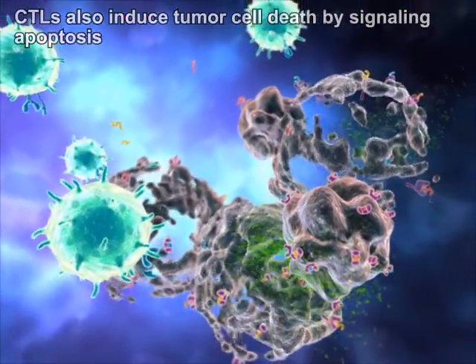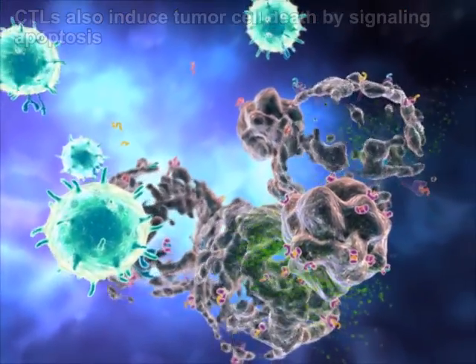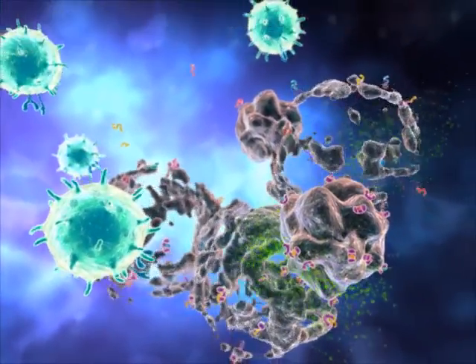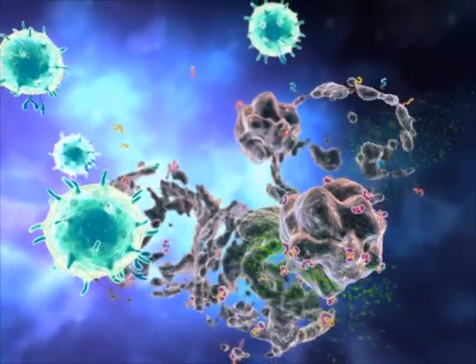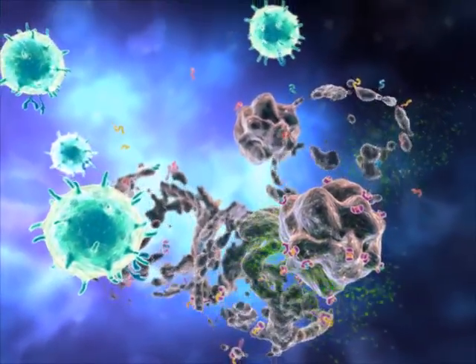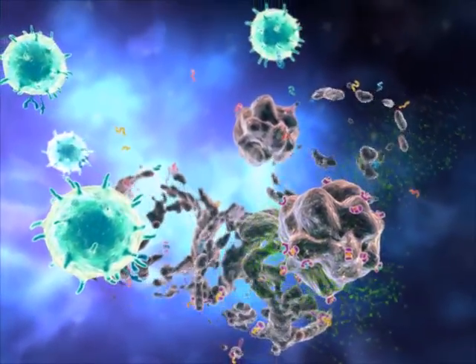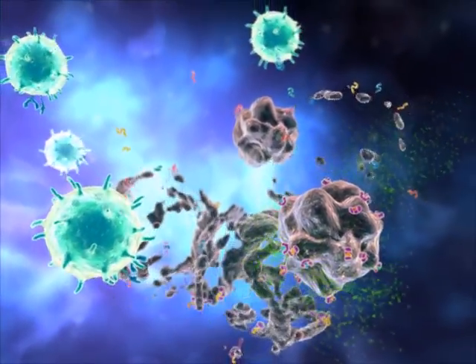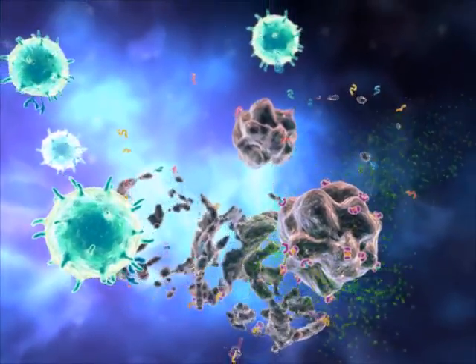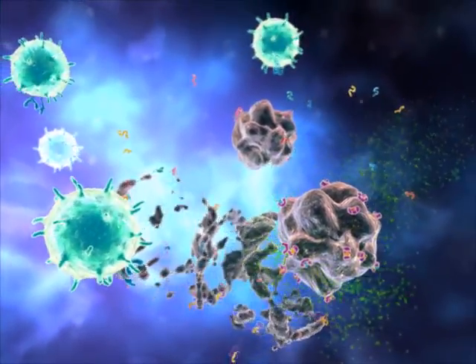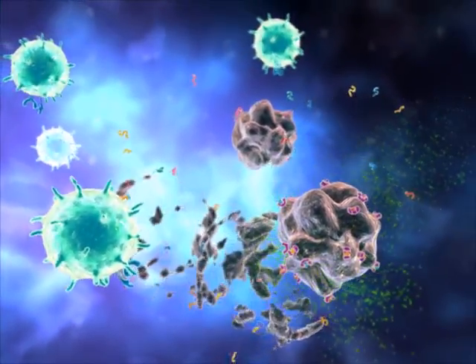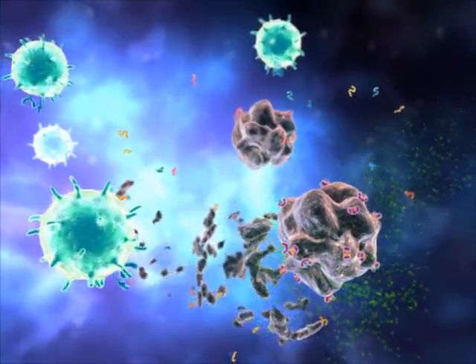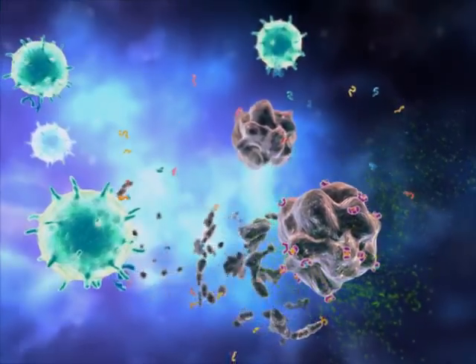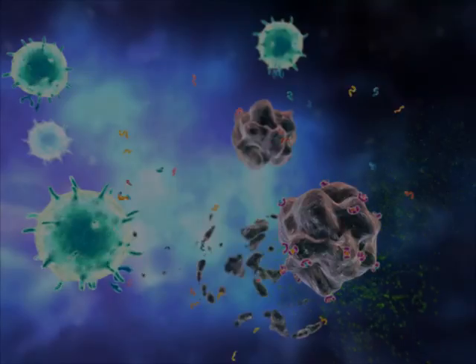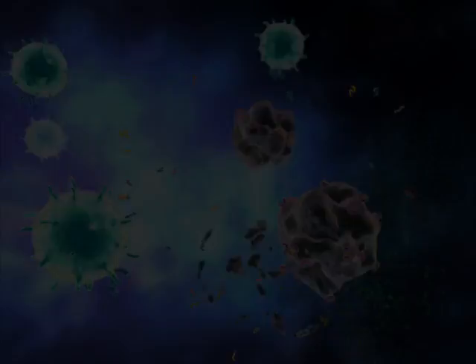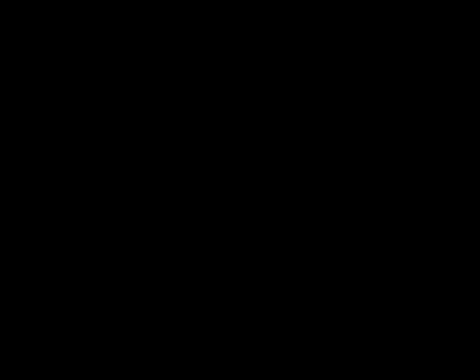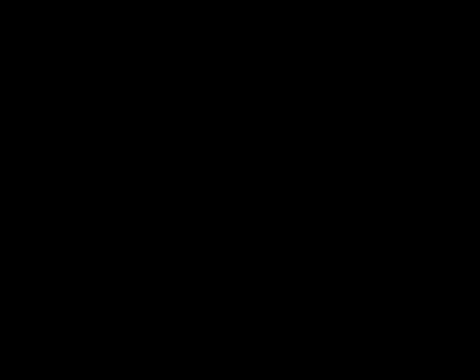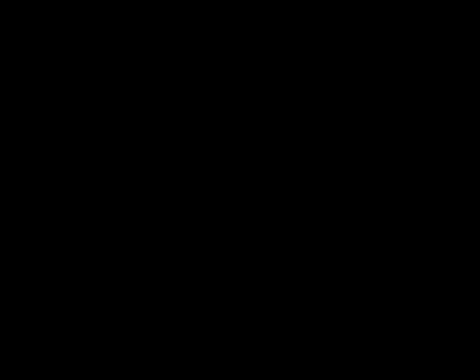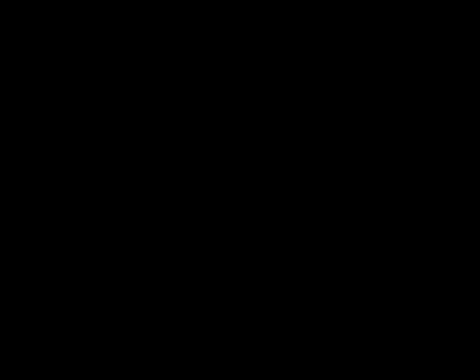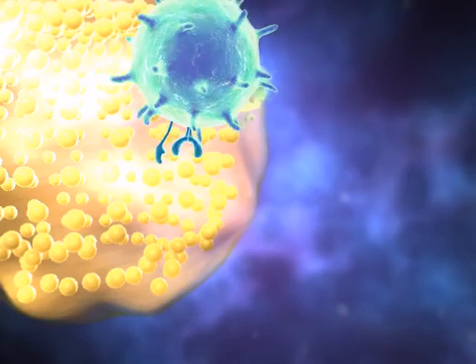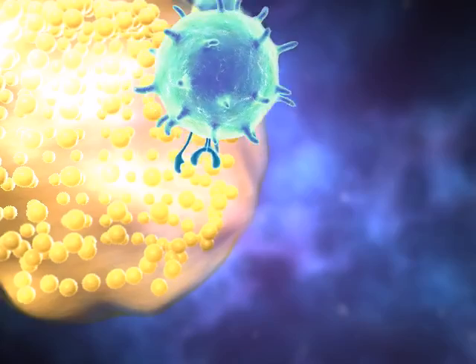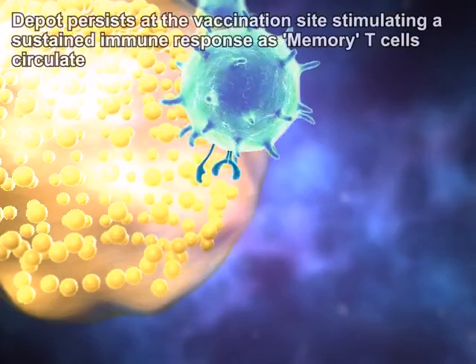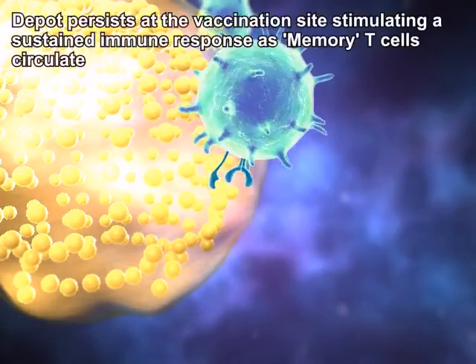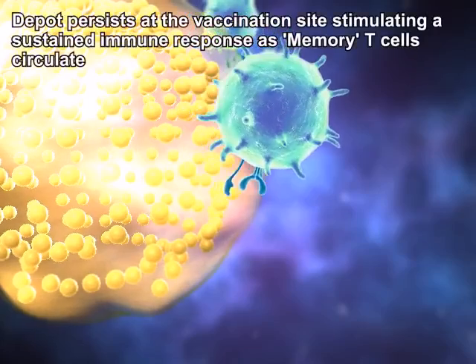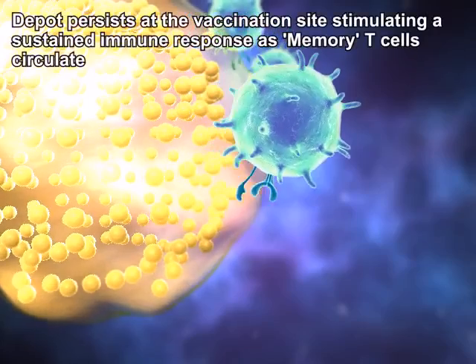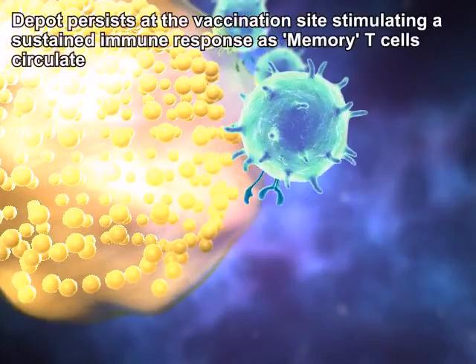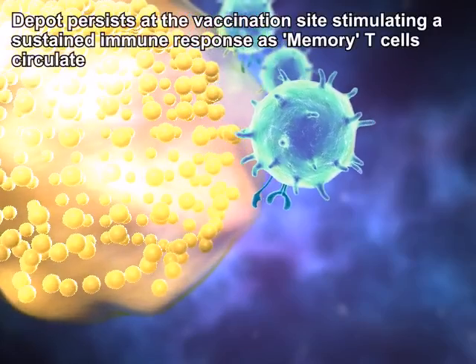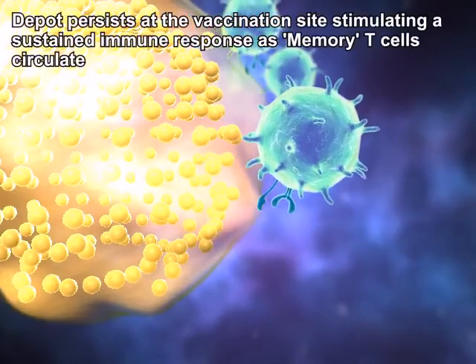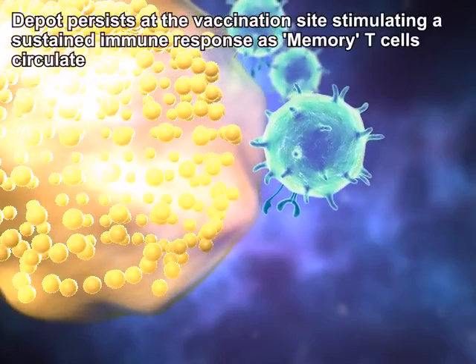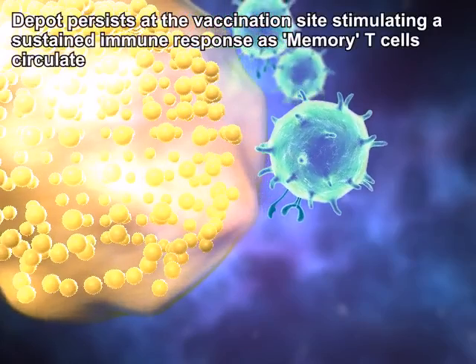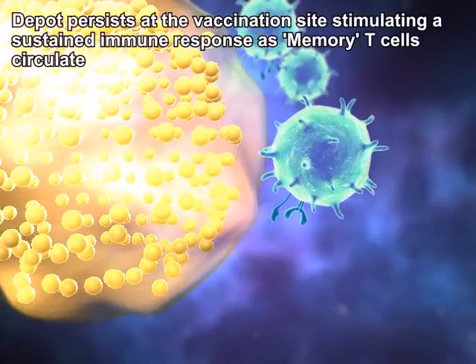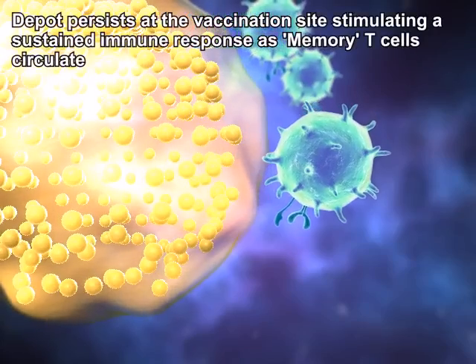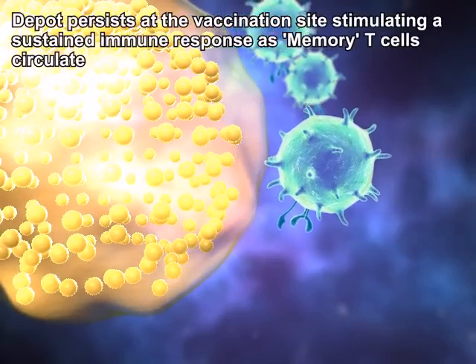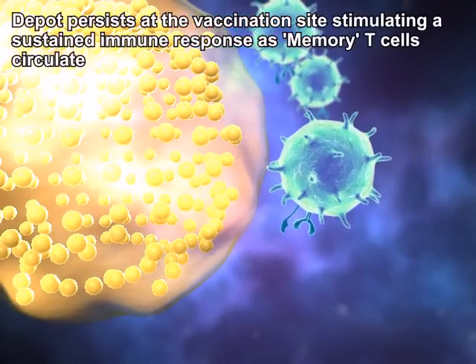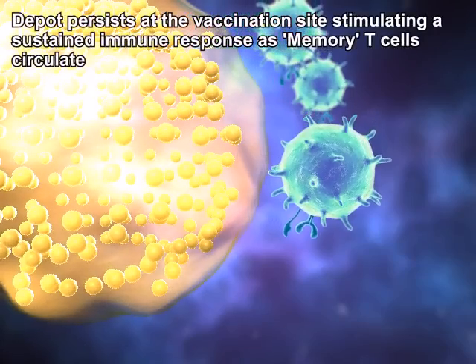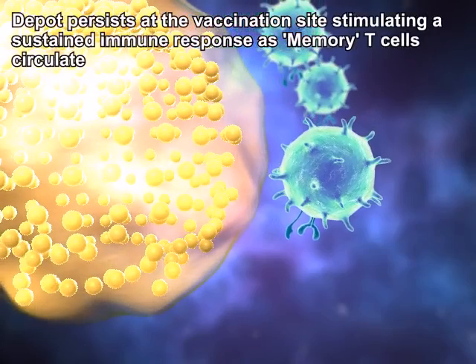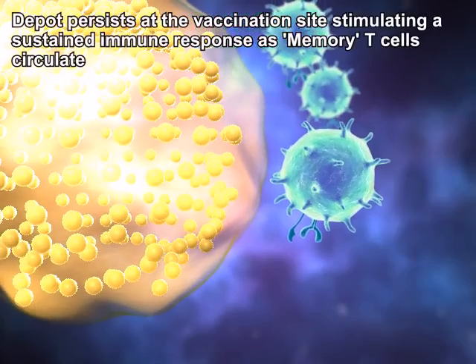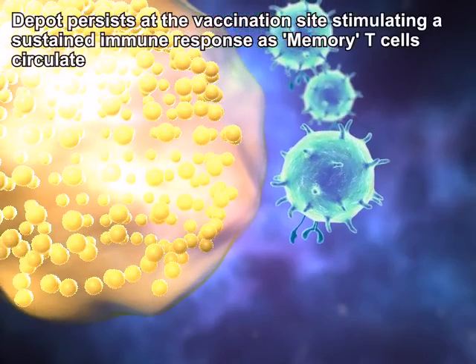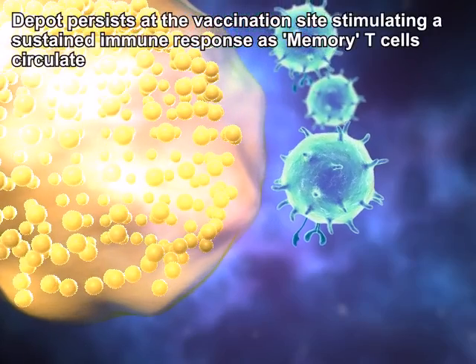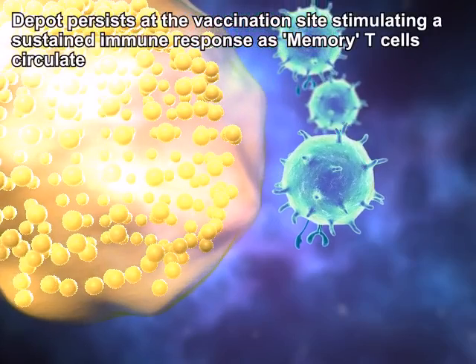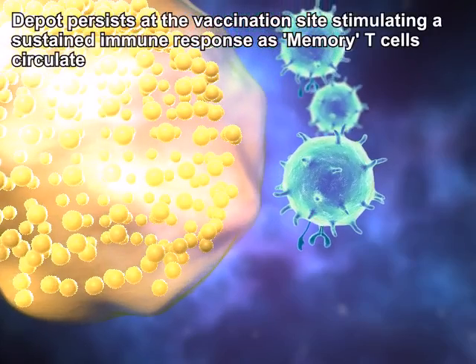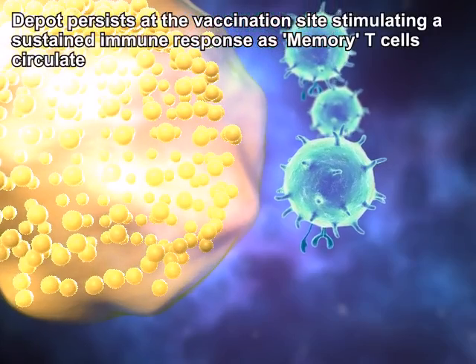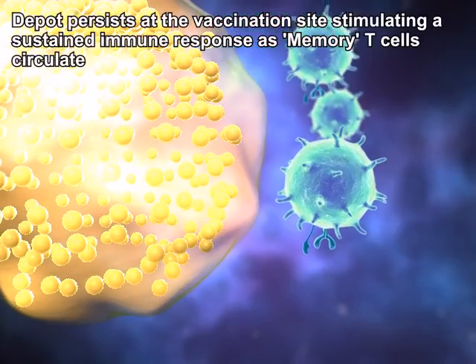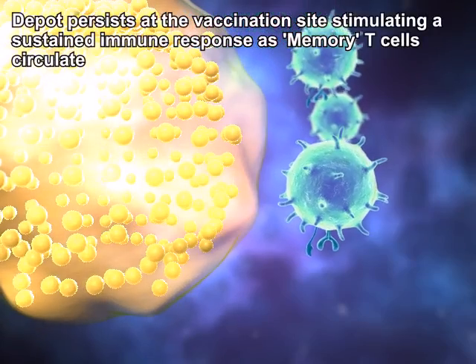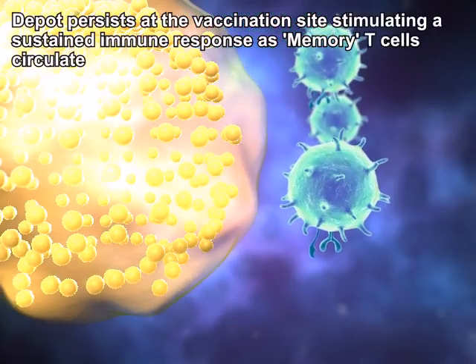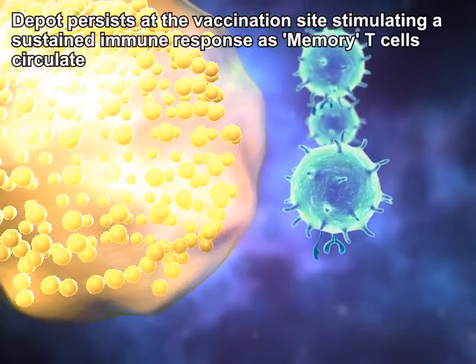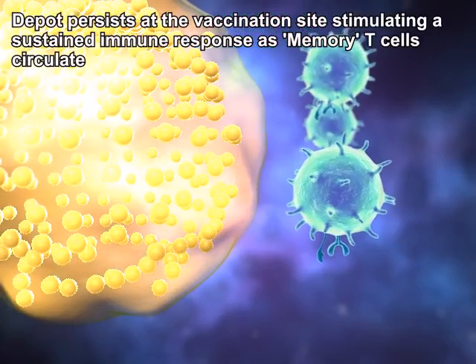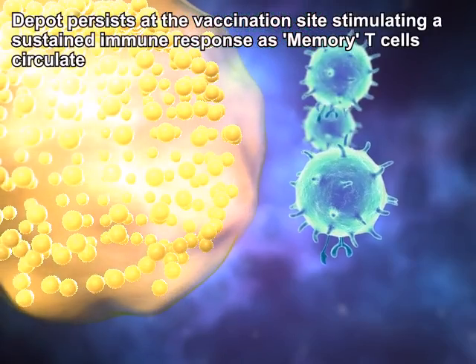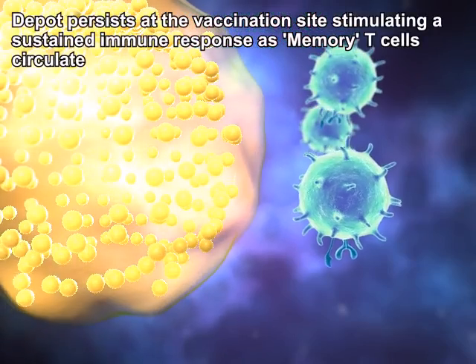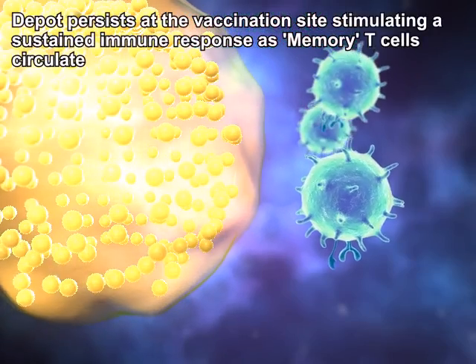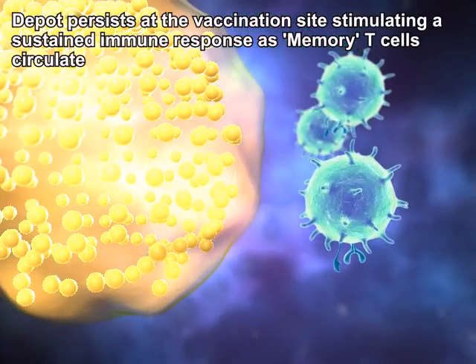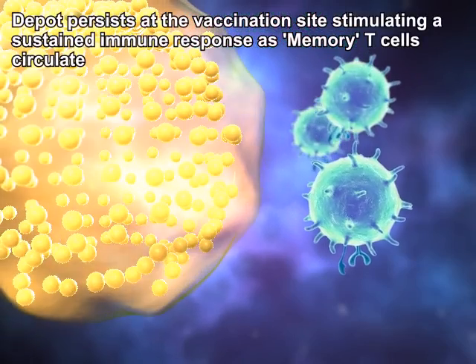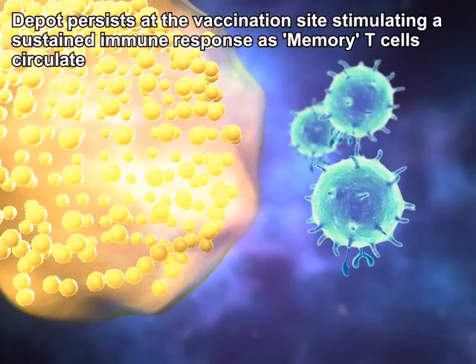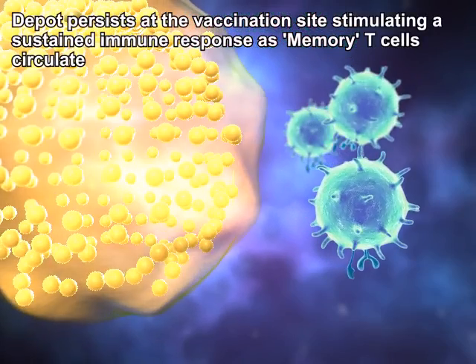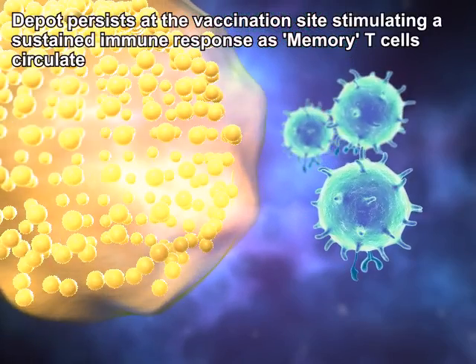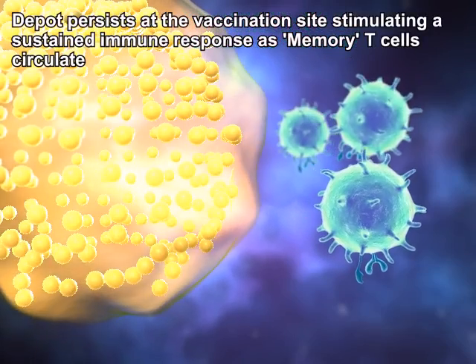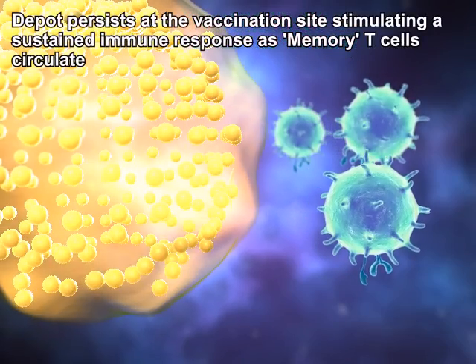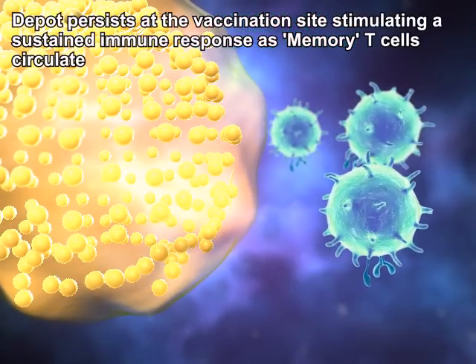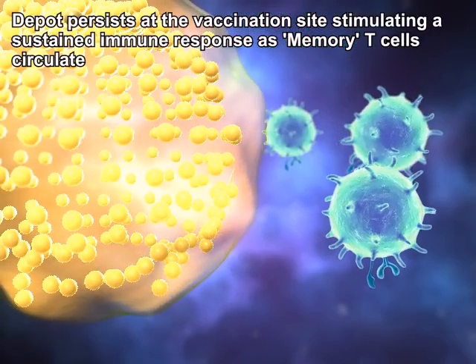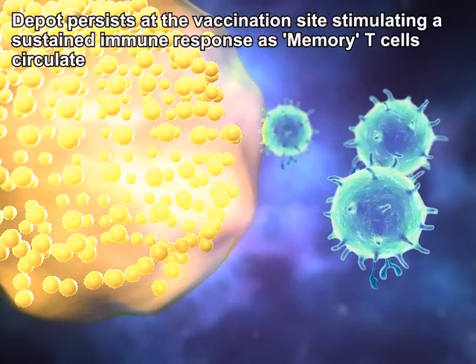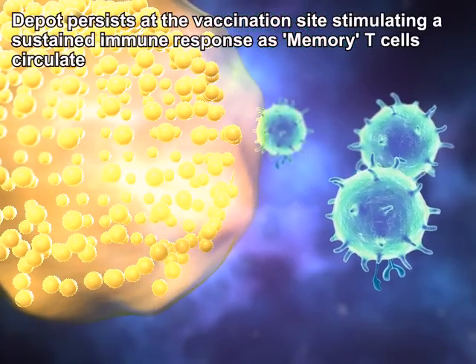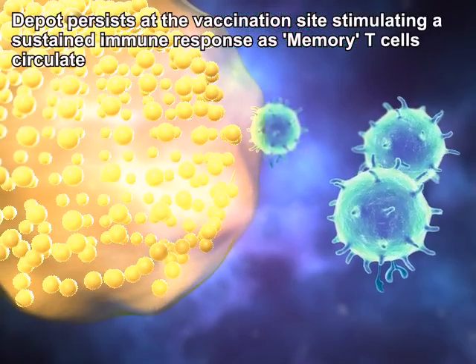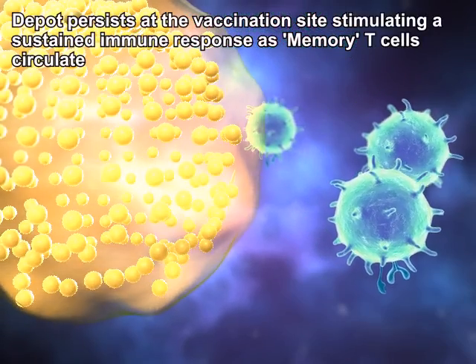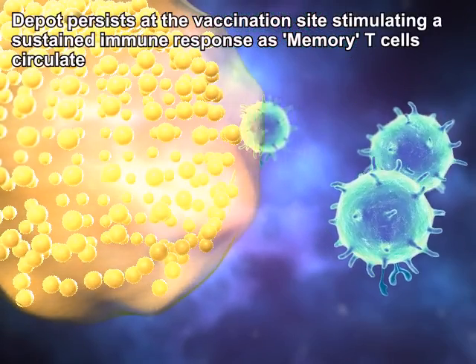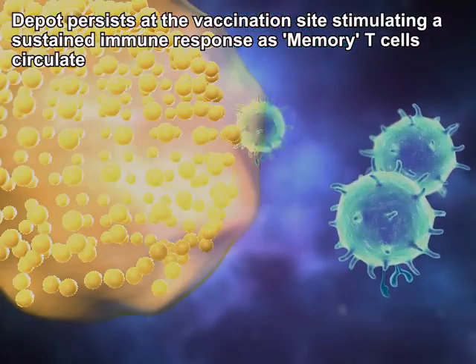DepoVax vaccines provide long-term efficacy, with the depot at the injection site stimulating a sustained T cell memory response.